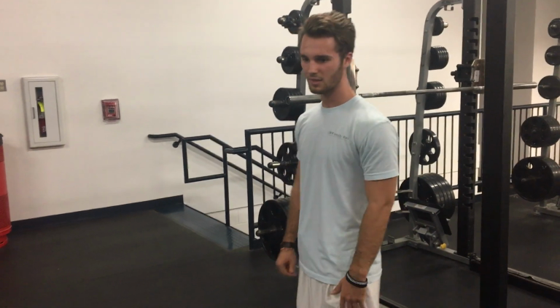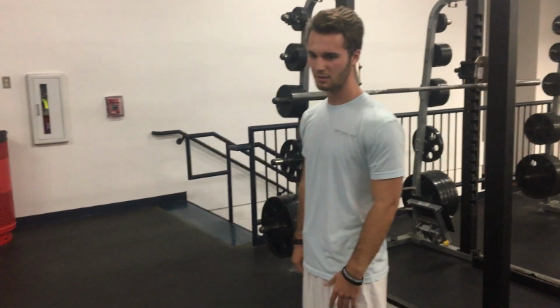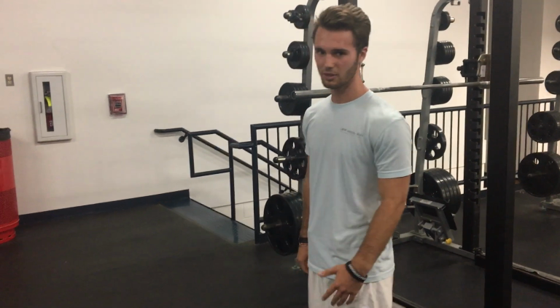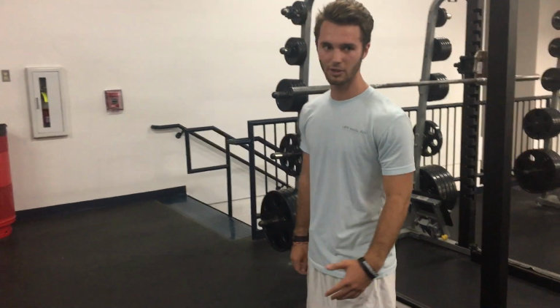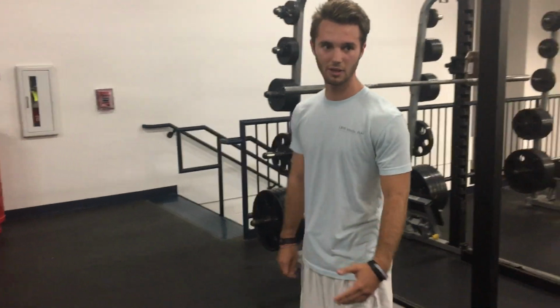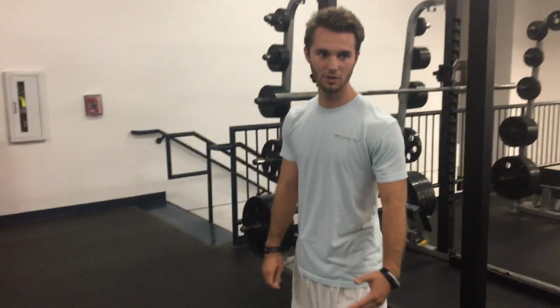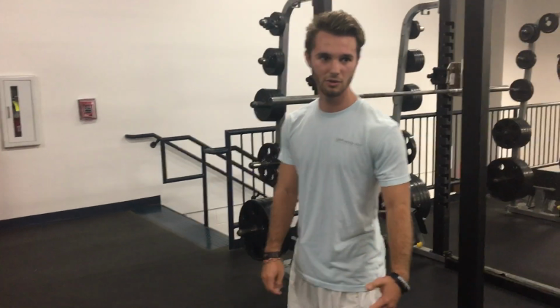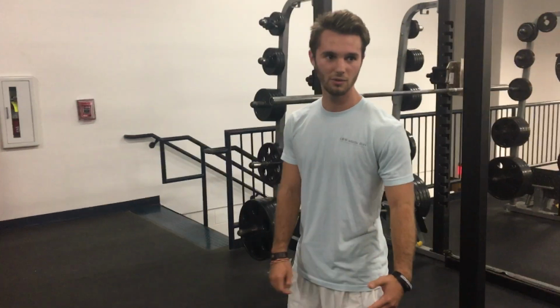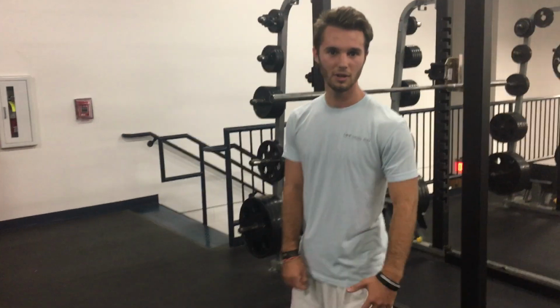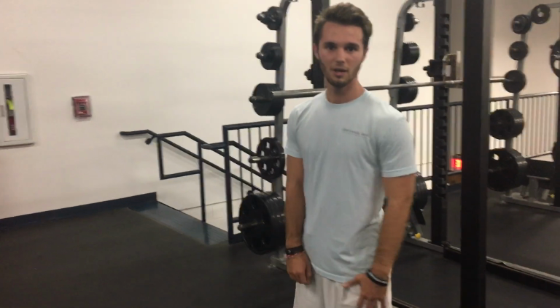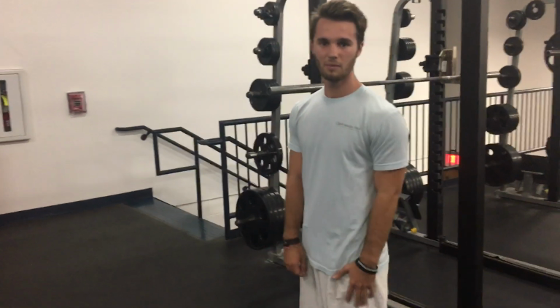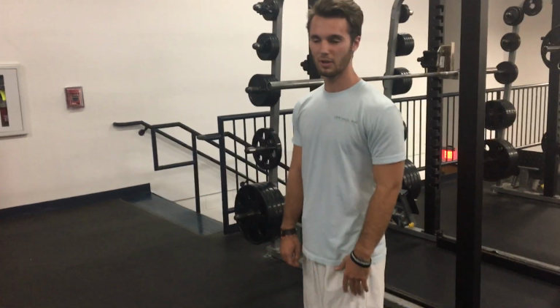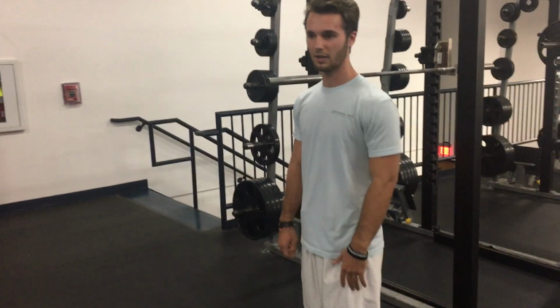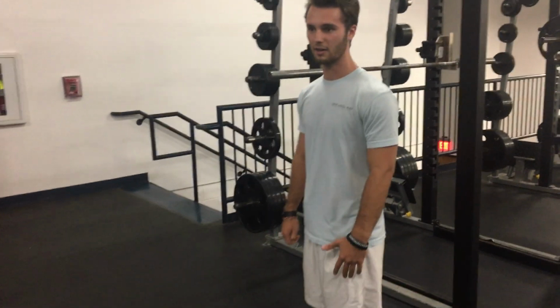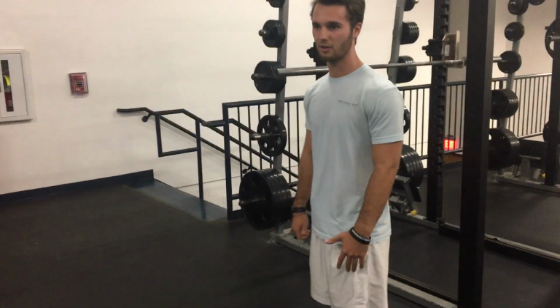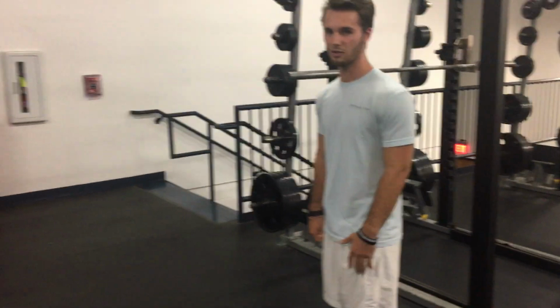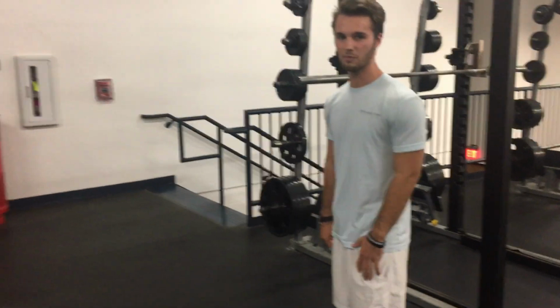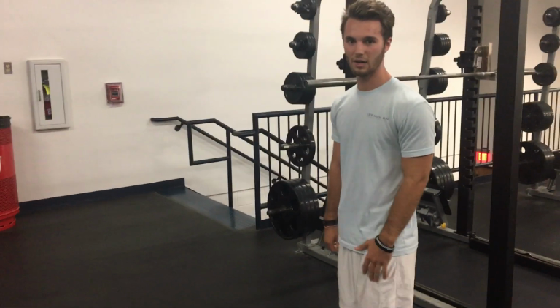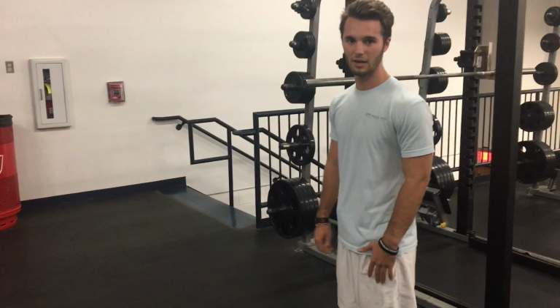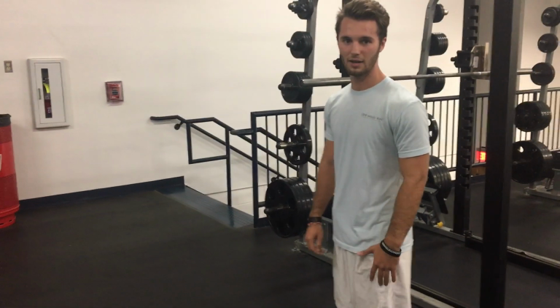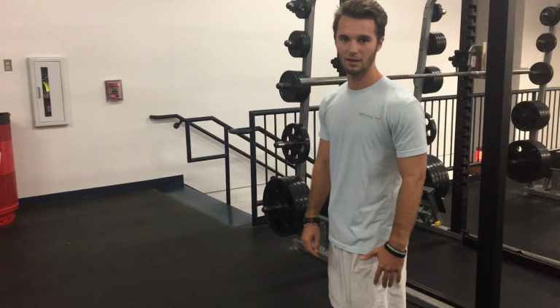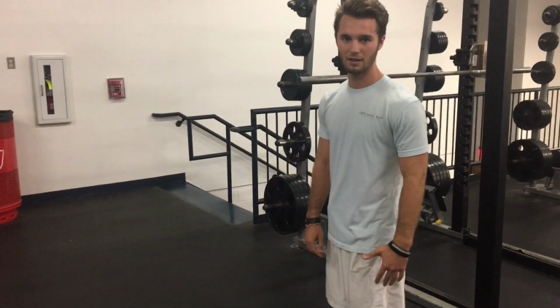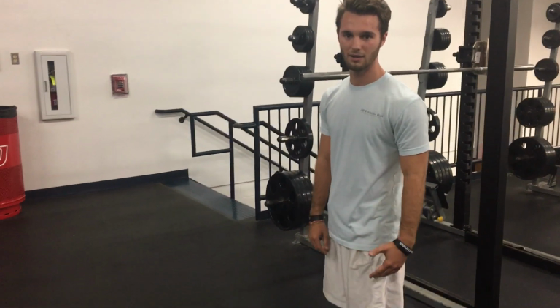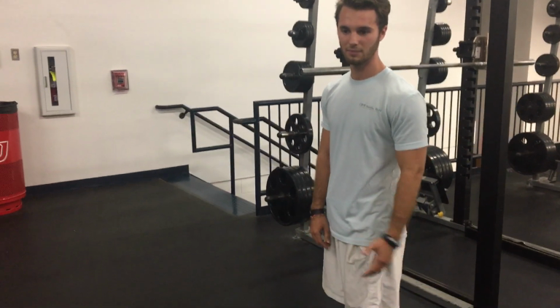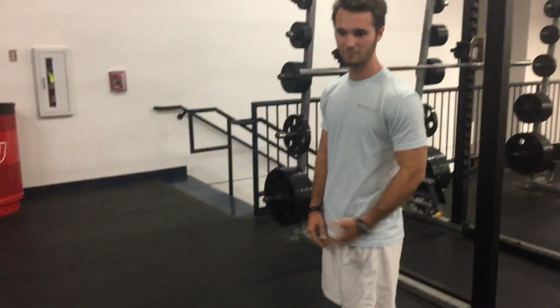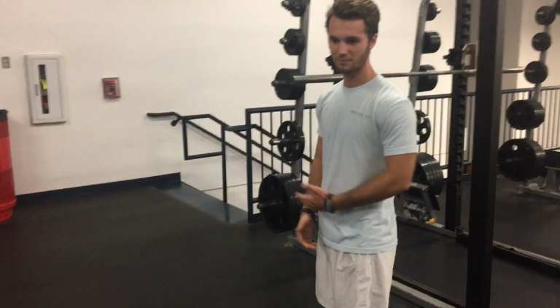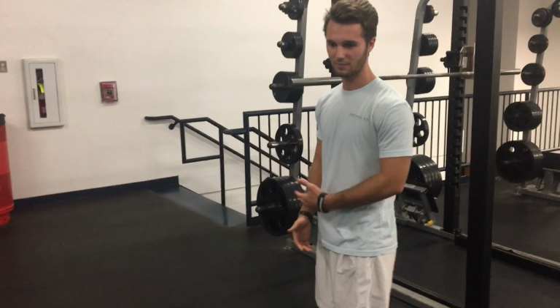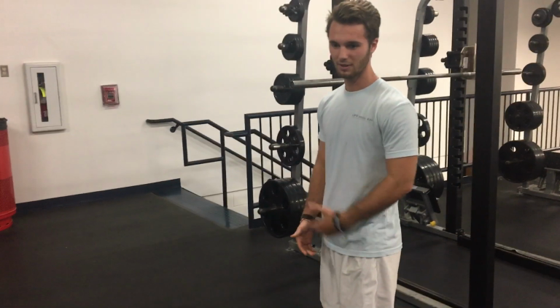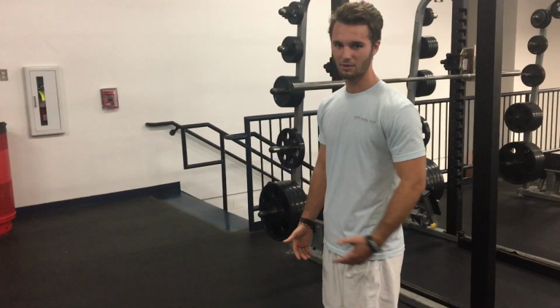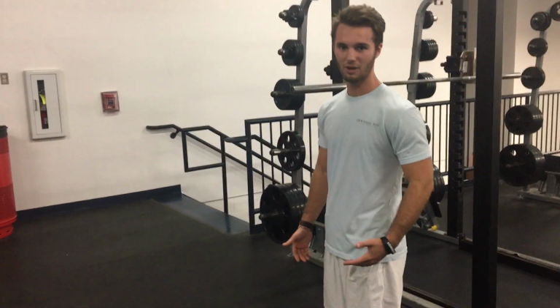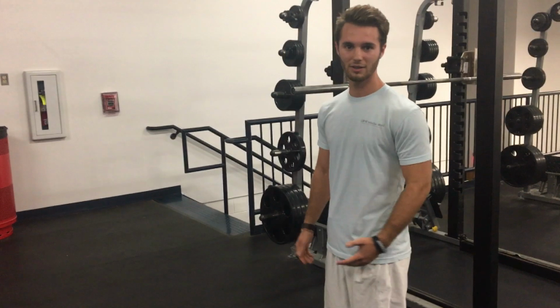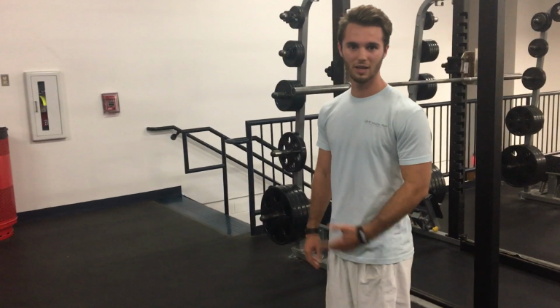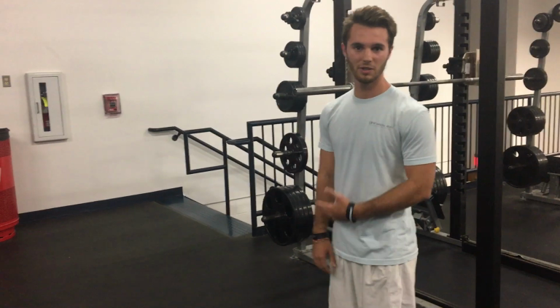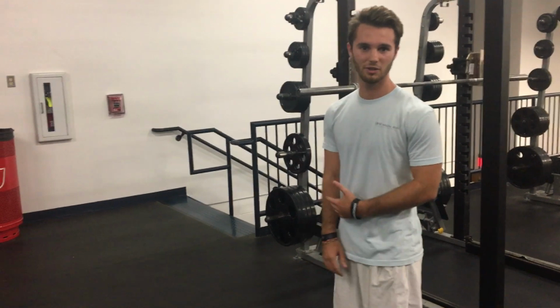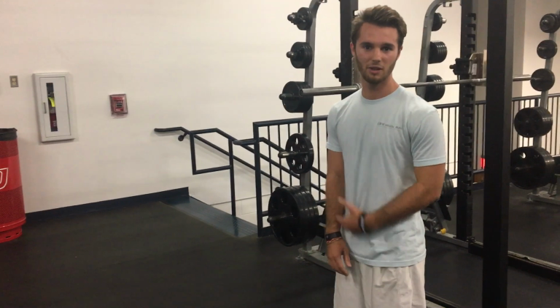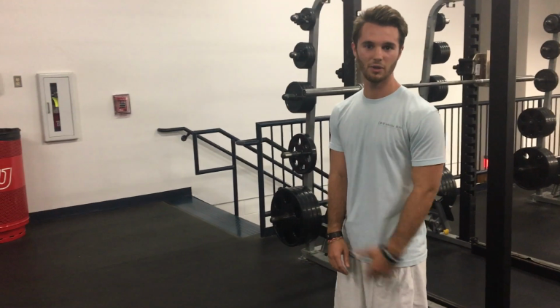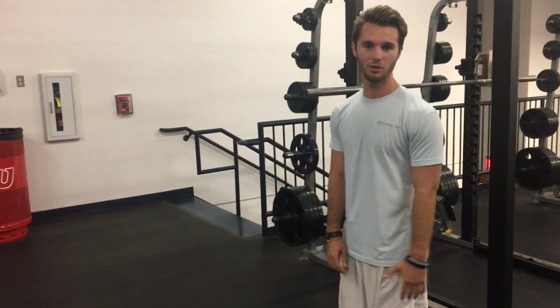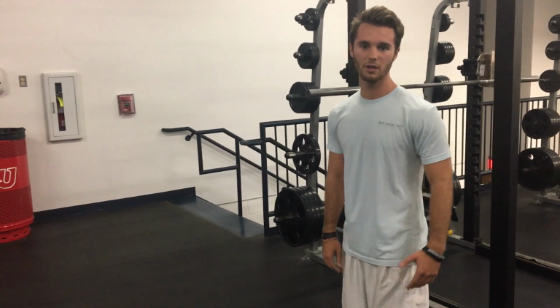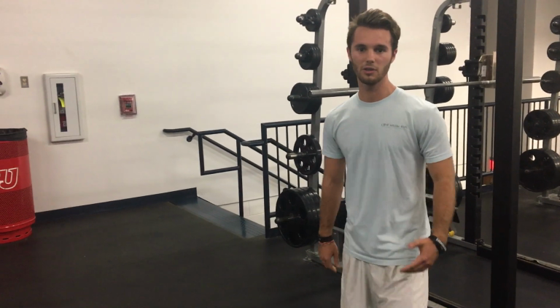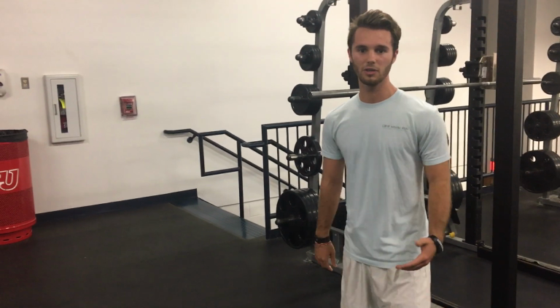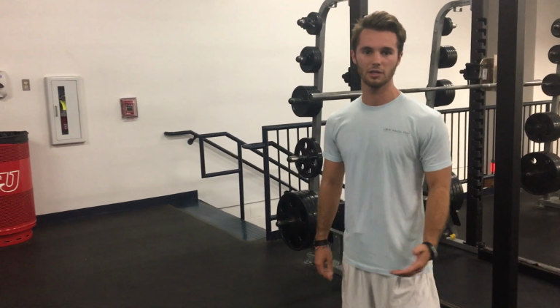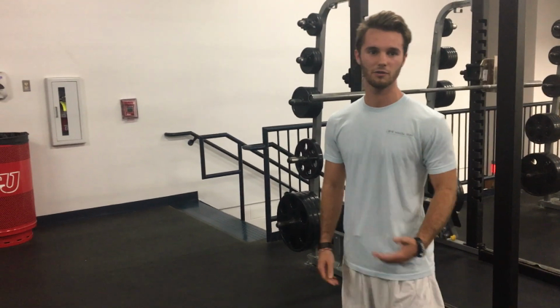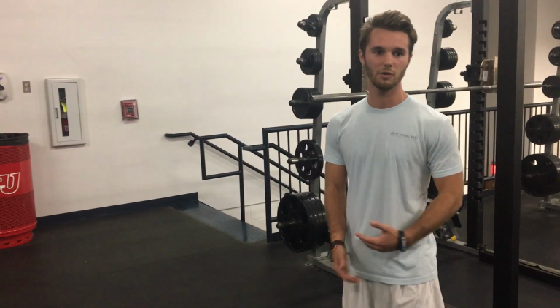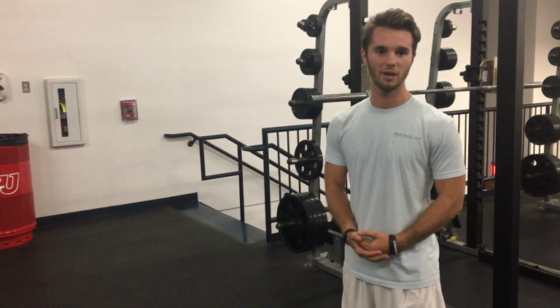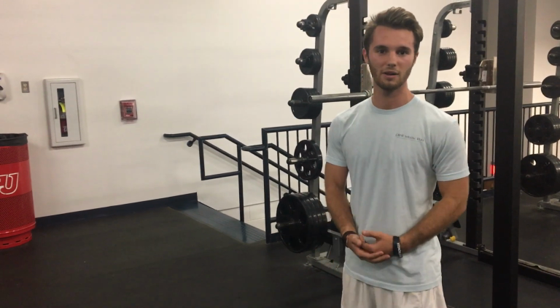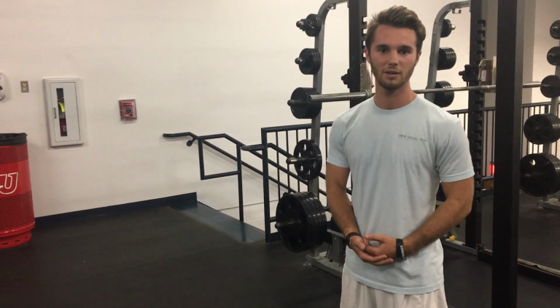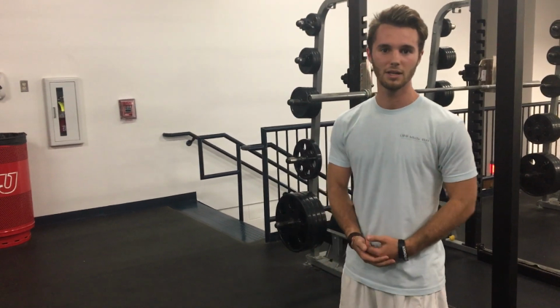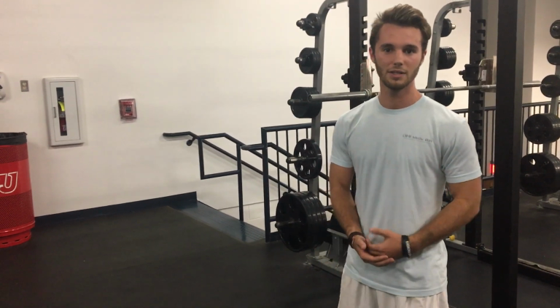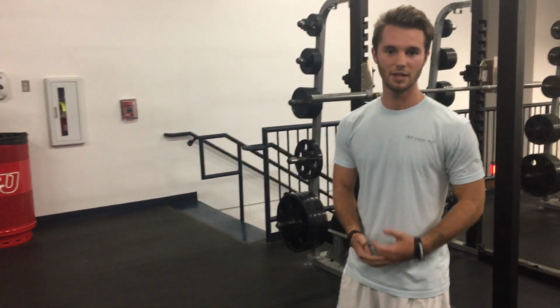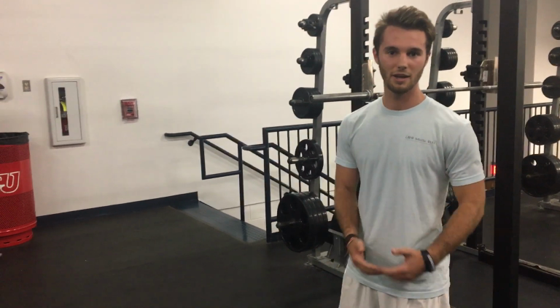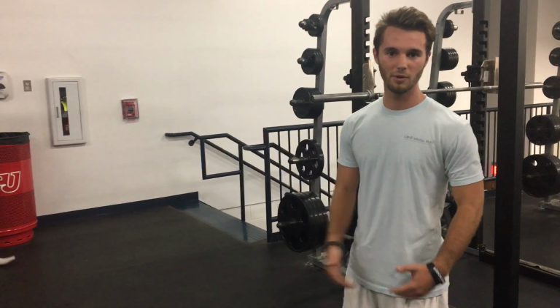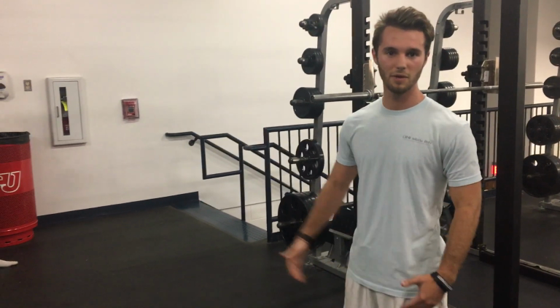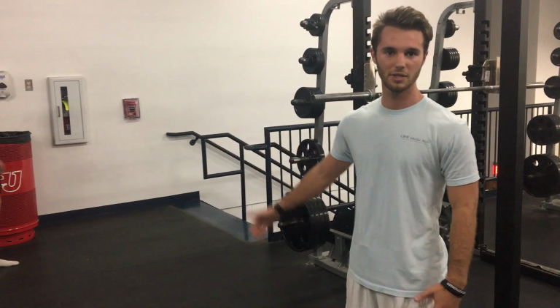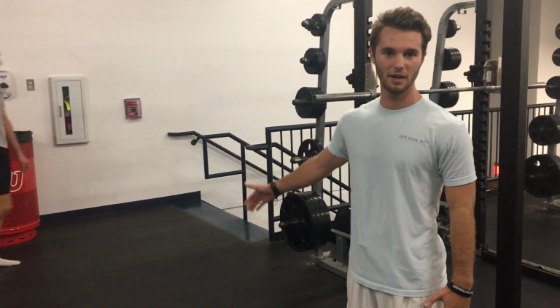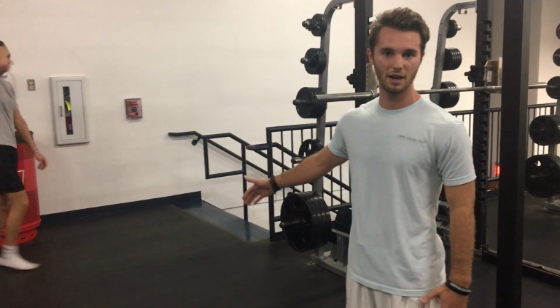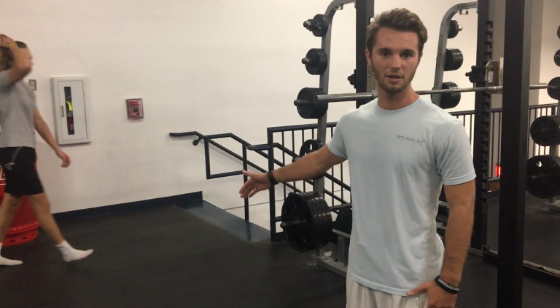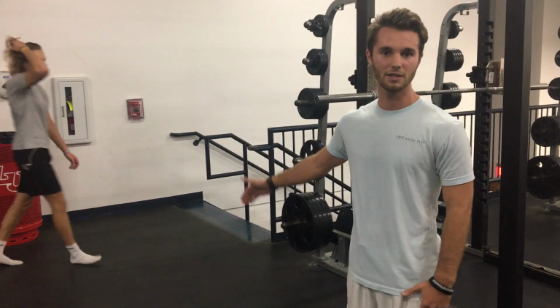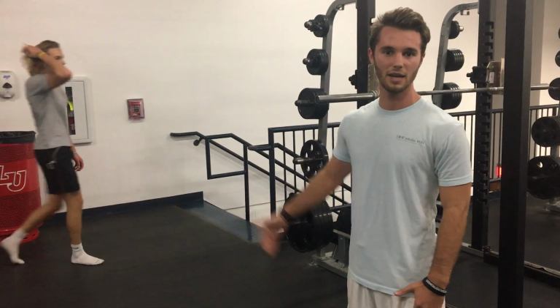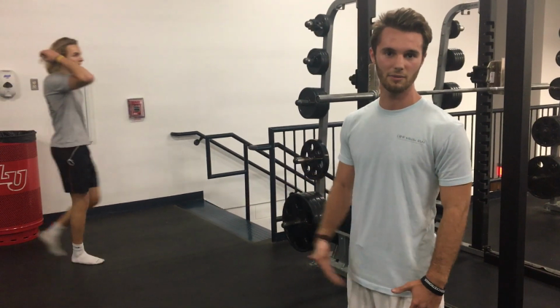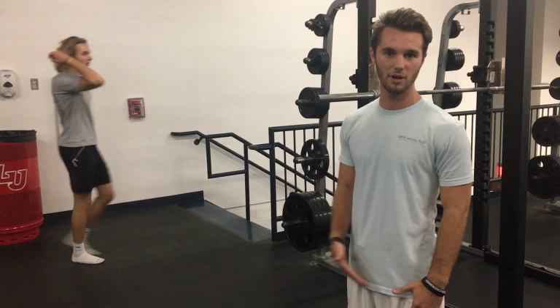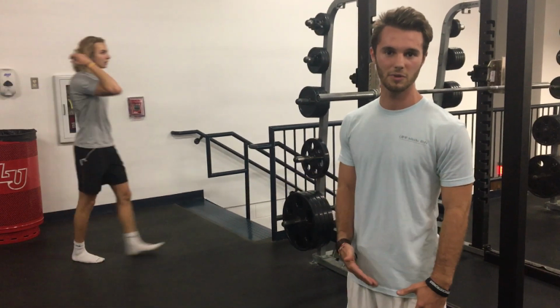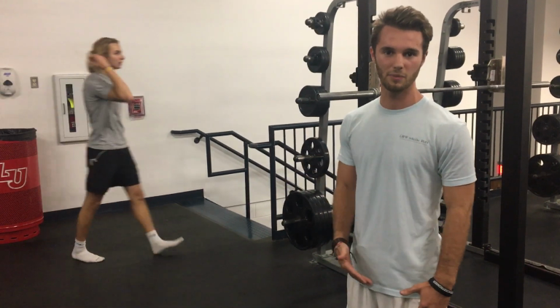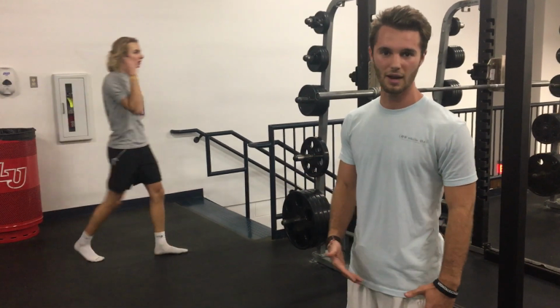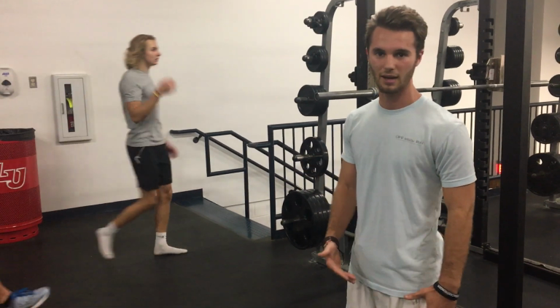You're going to do butt kickers — demonstrated here — and you want to do this for about 10 reps down and 10 reps back.